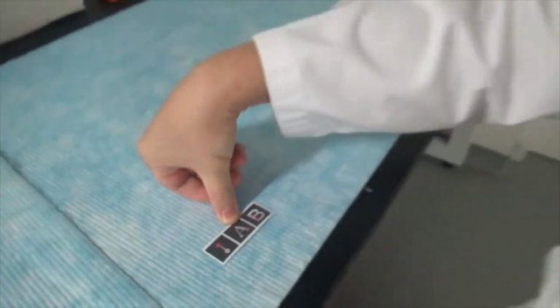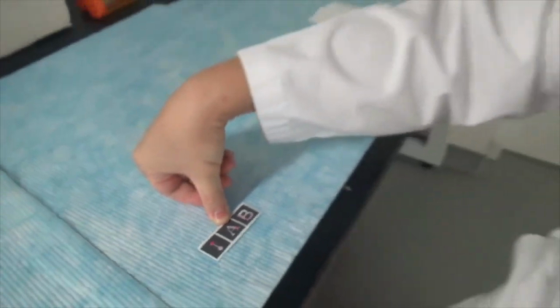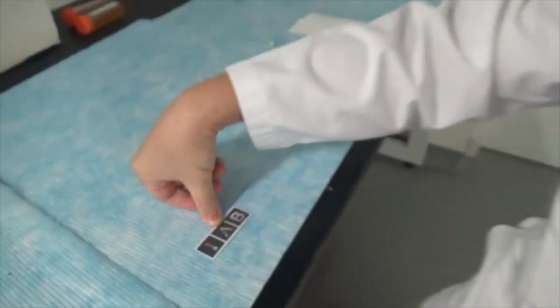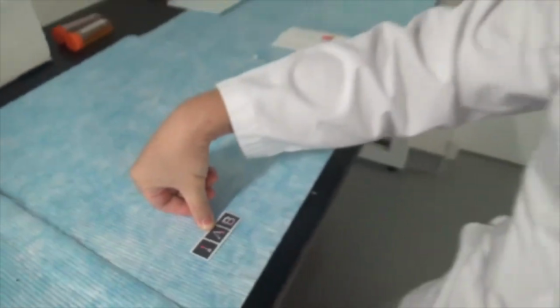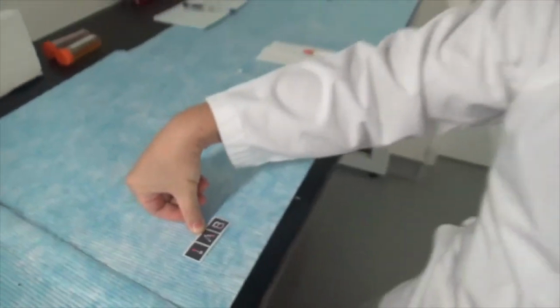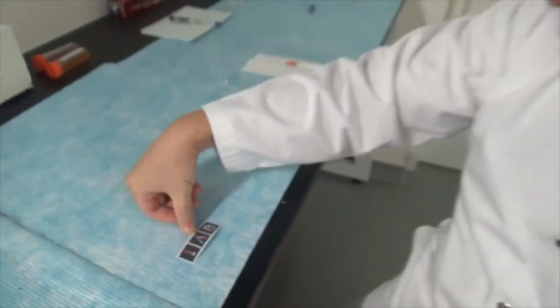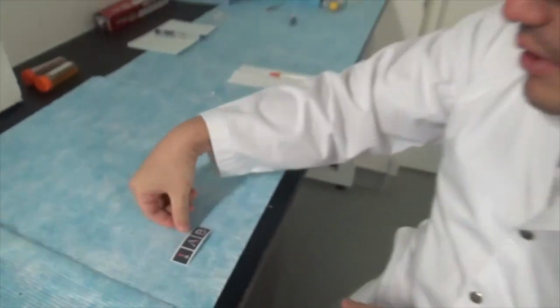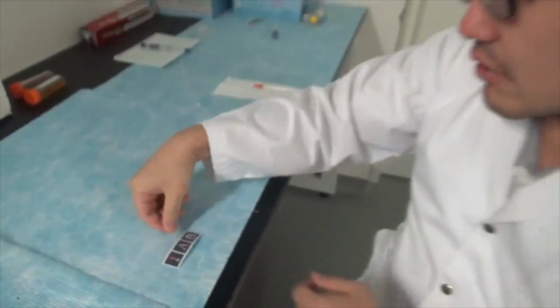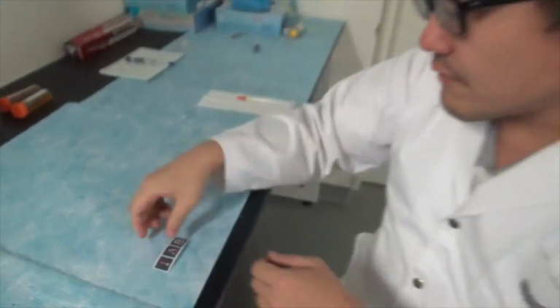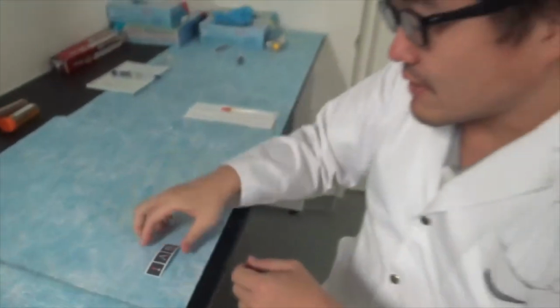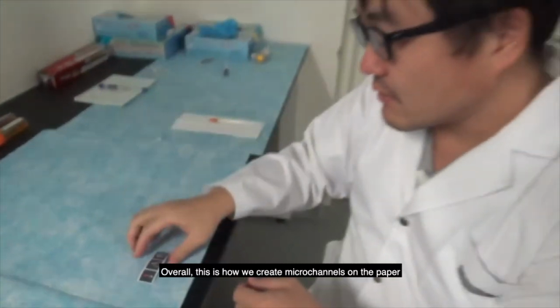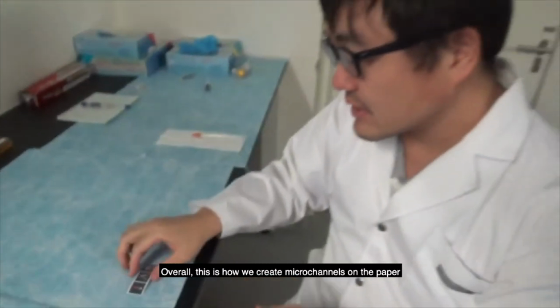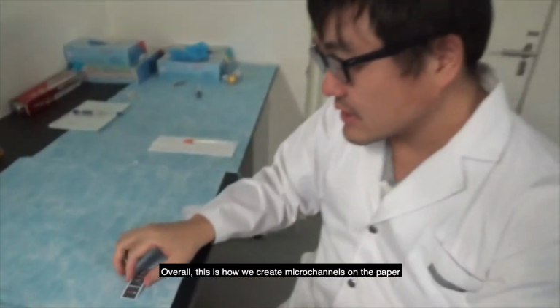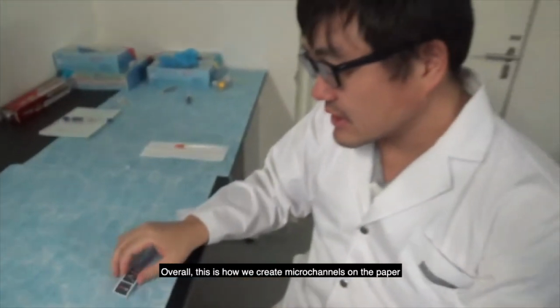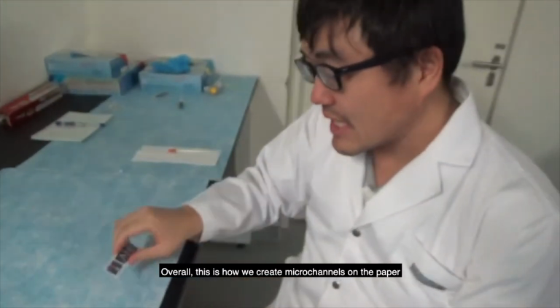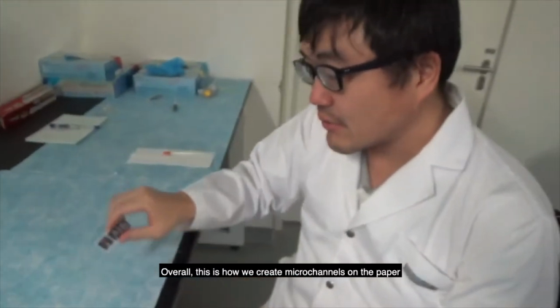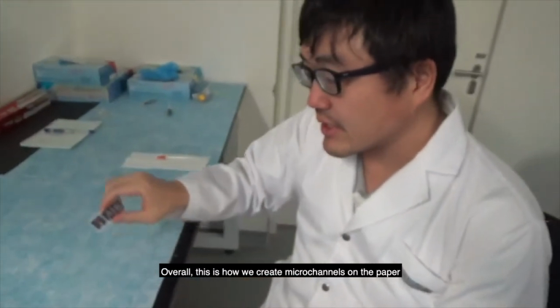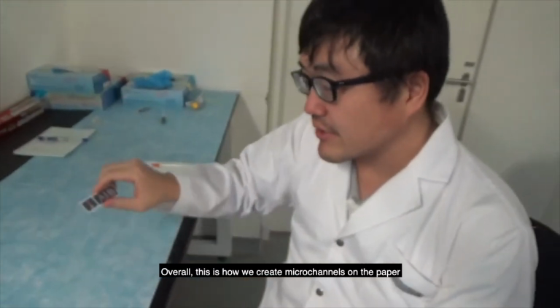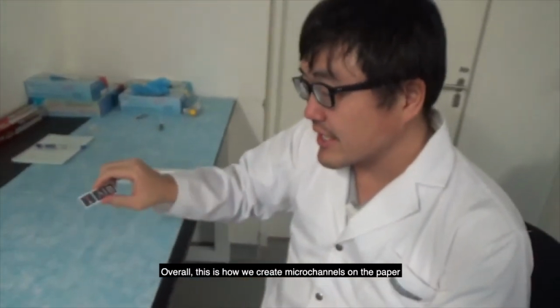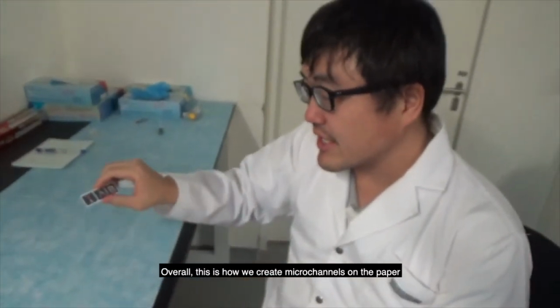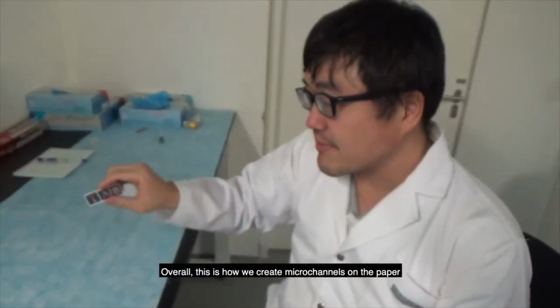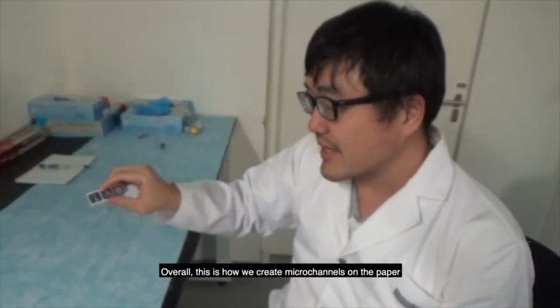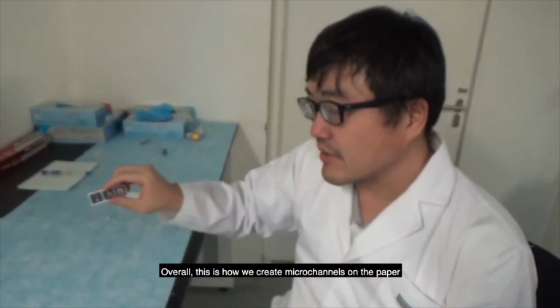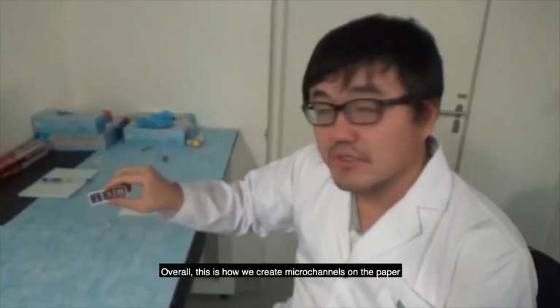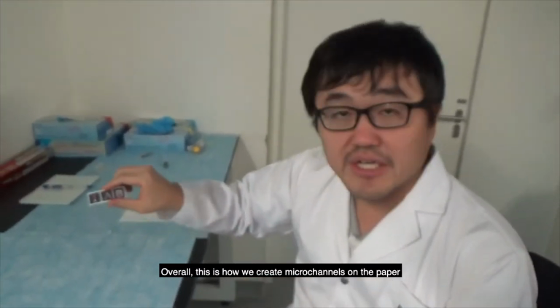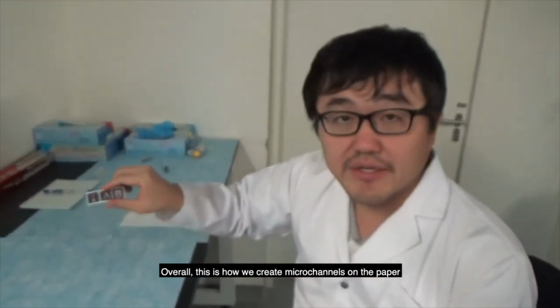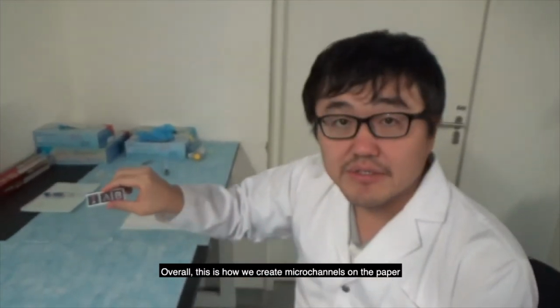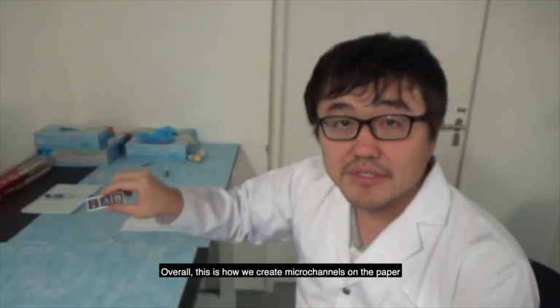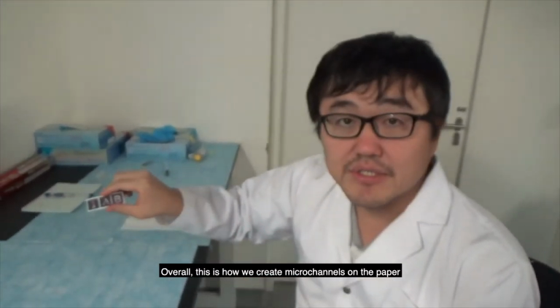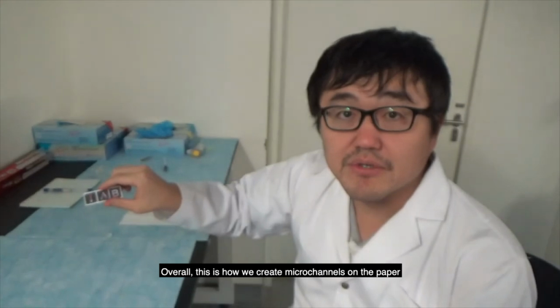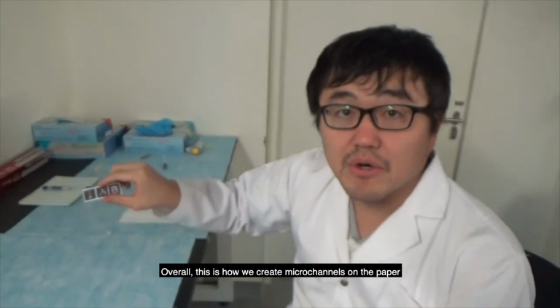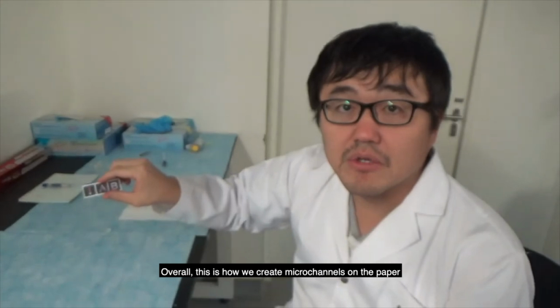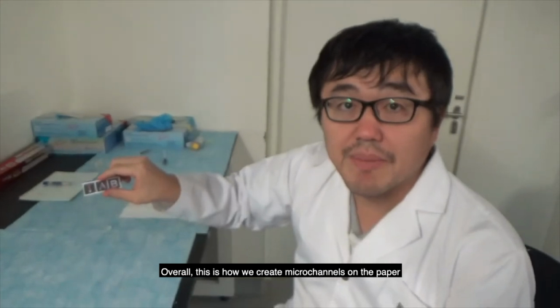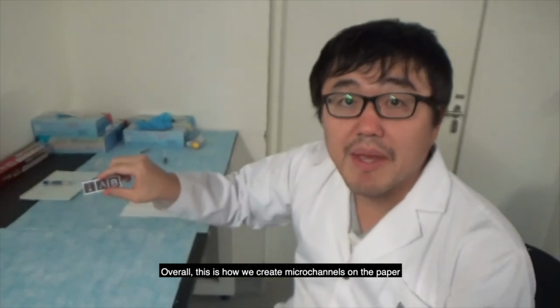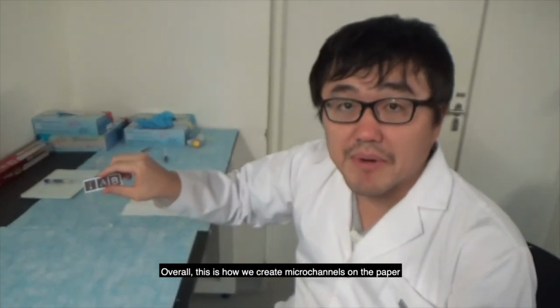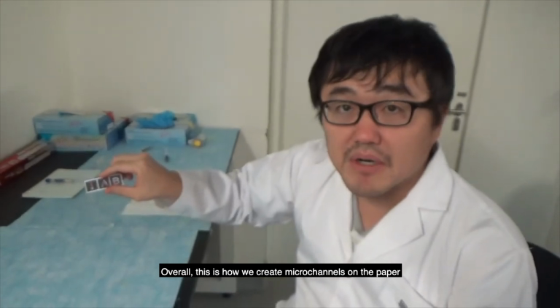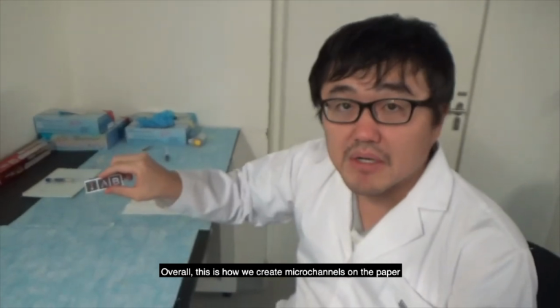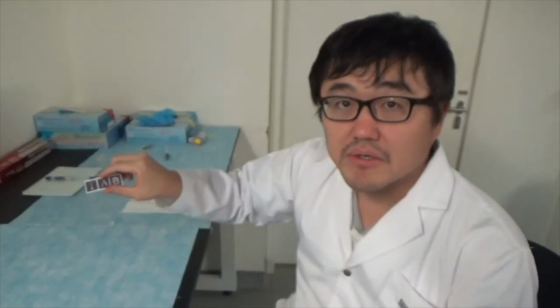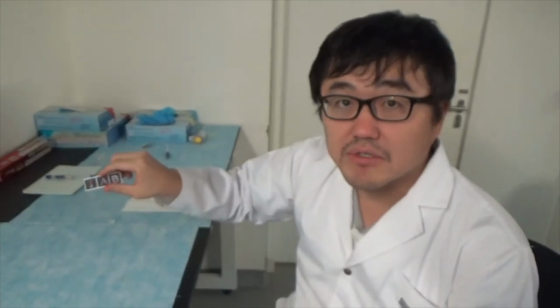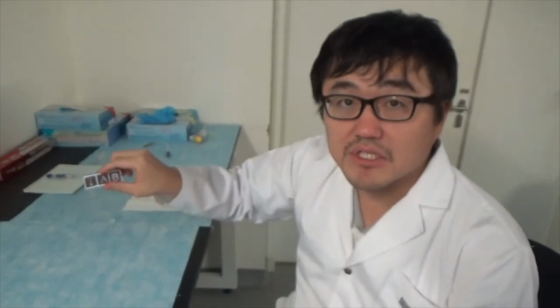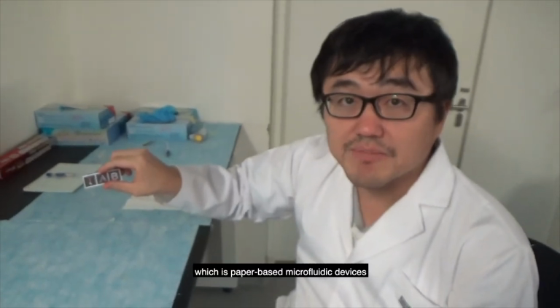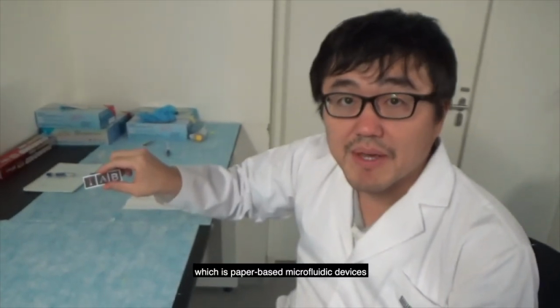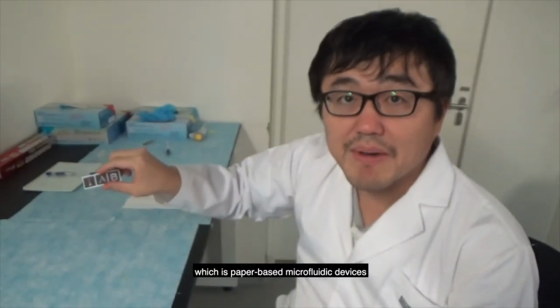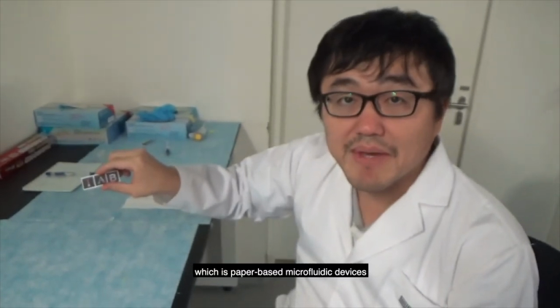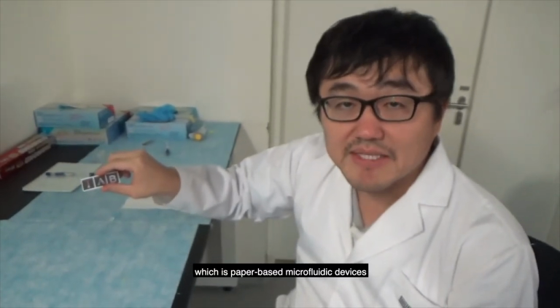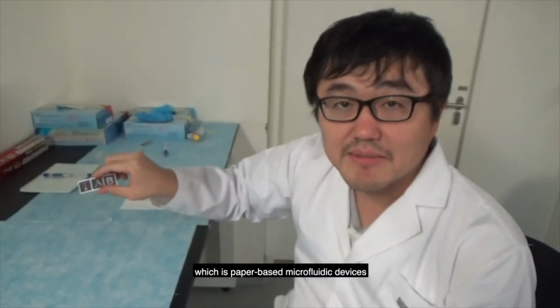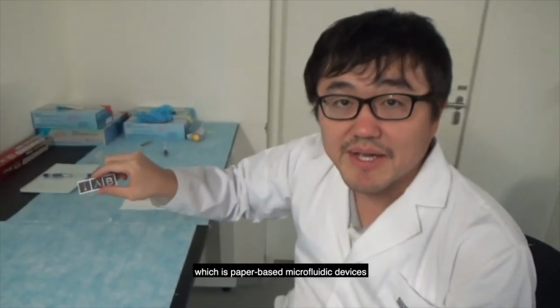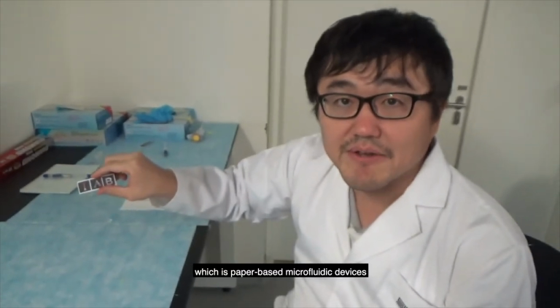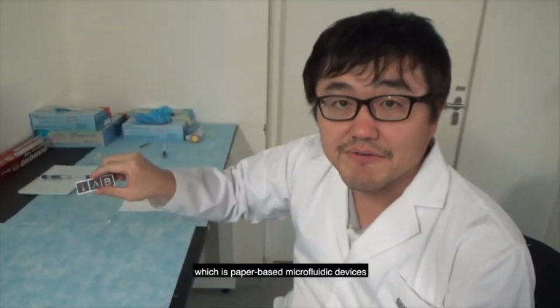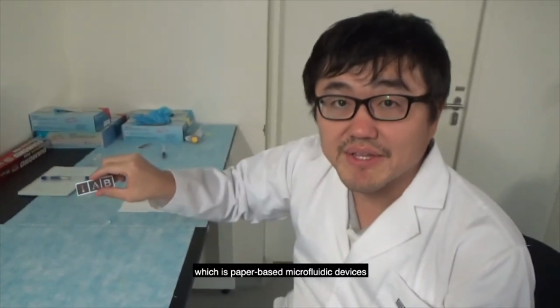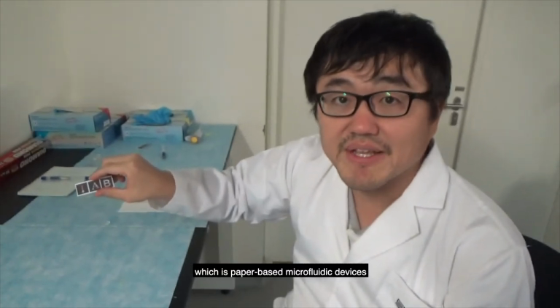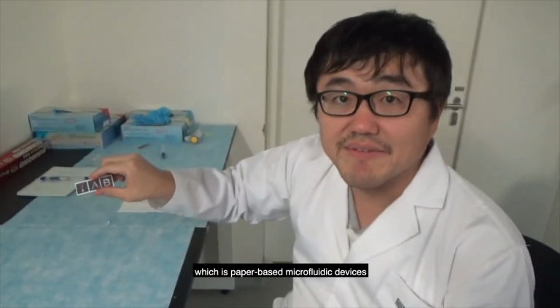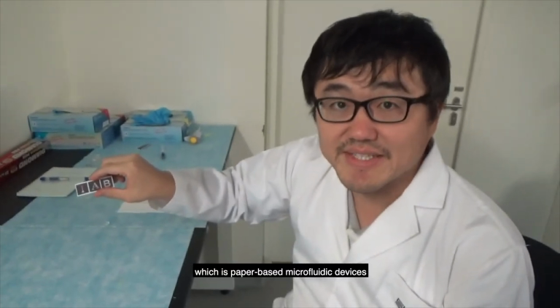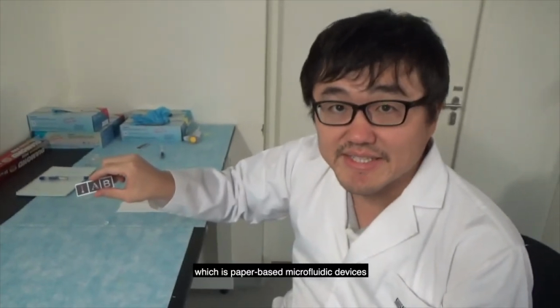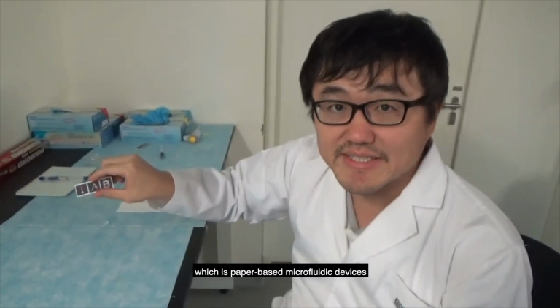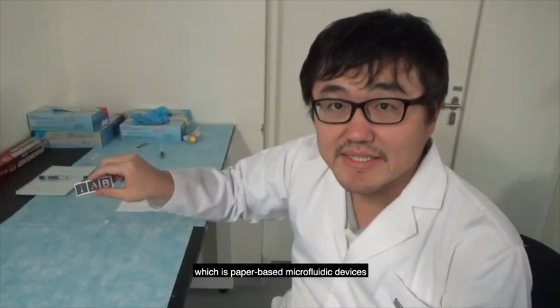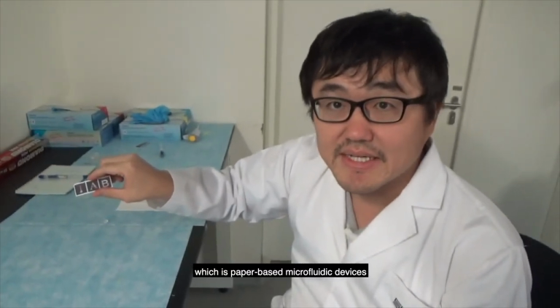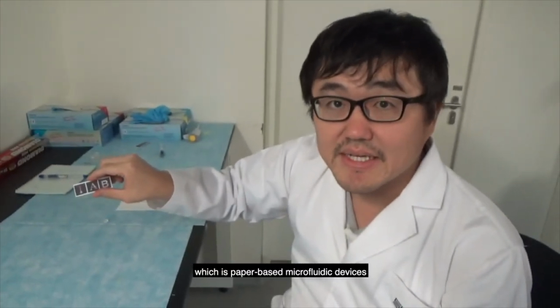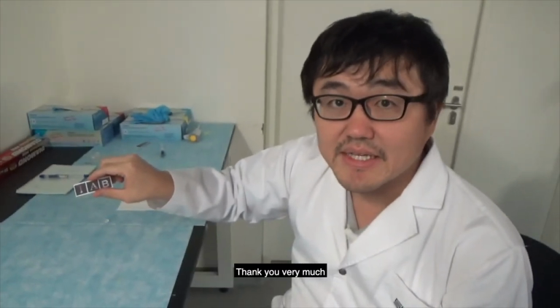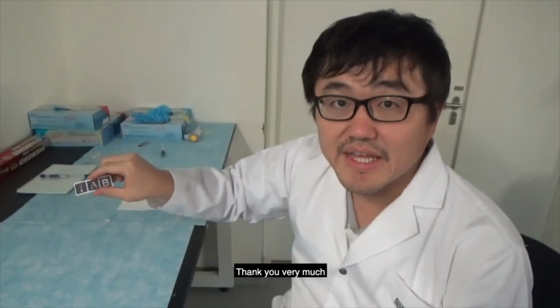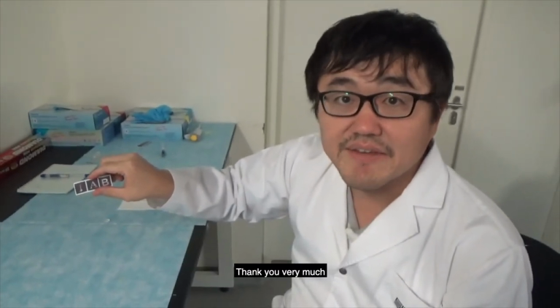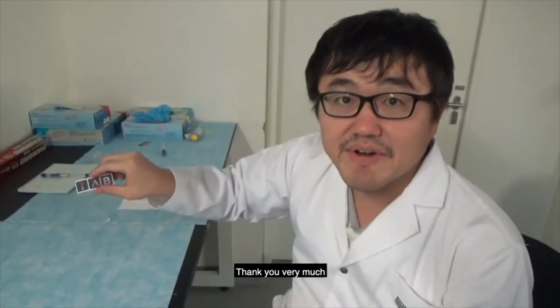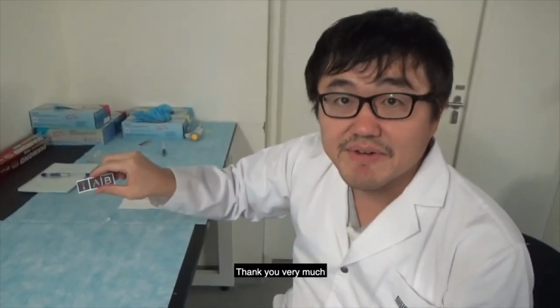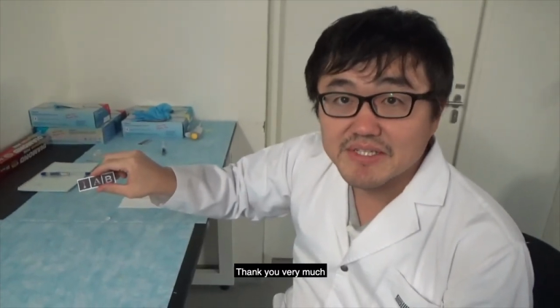Overall, this is how we created microchannels on the paper, which is paper-based microfluidic devices. Thank you very much.